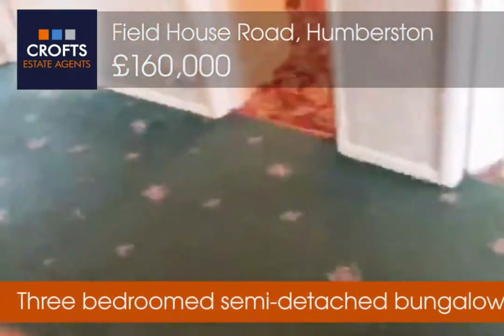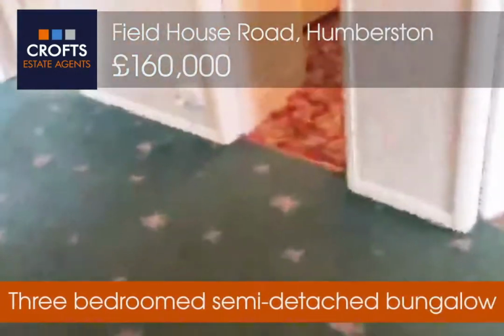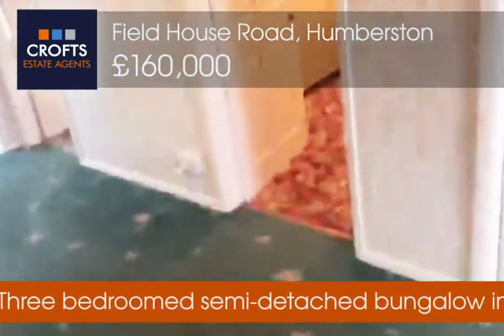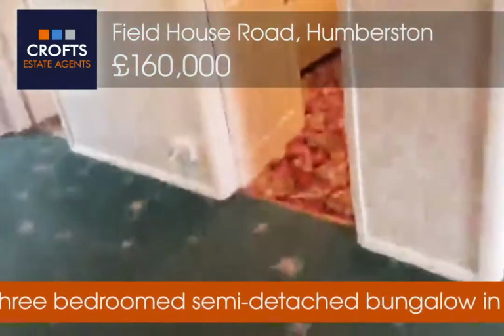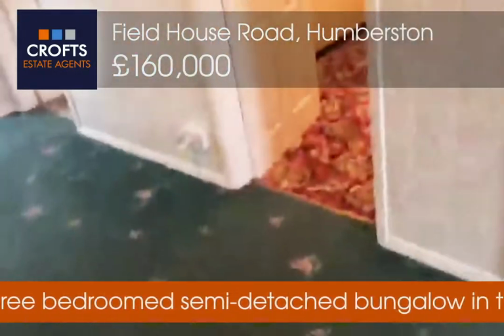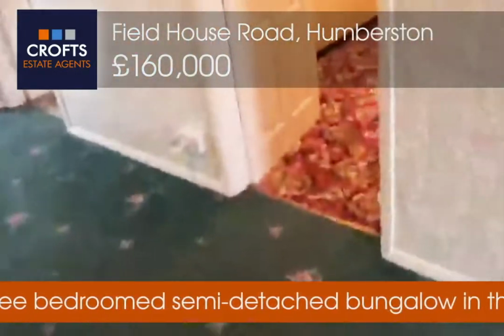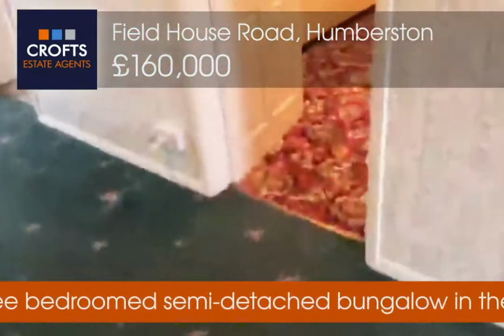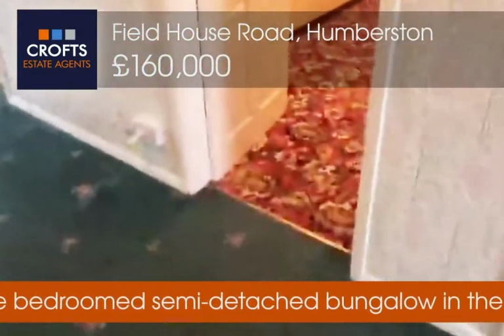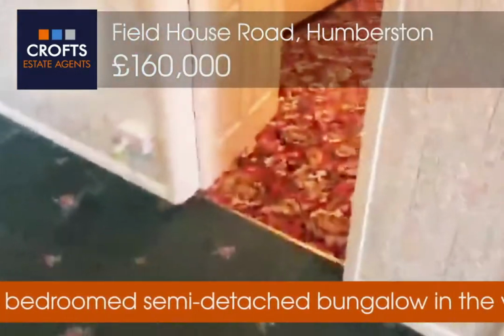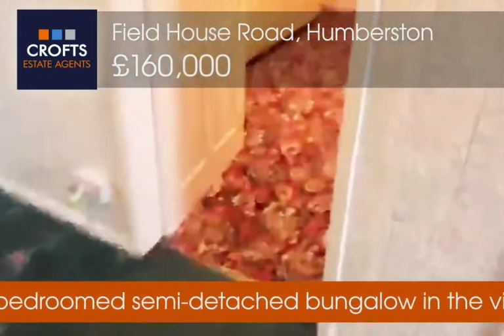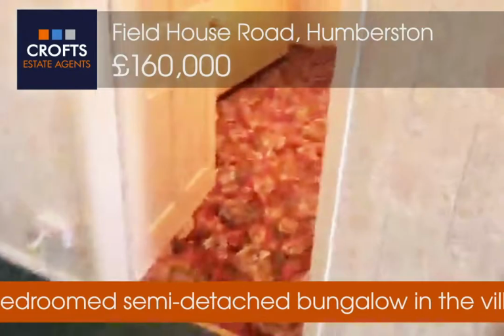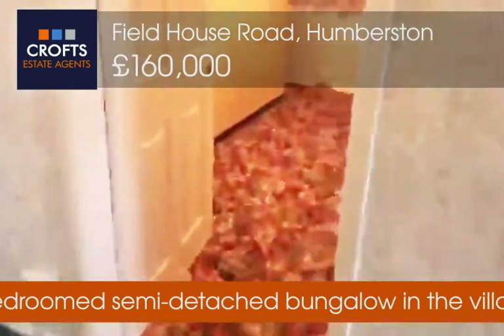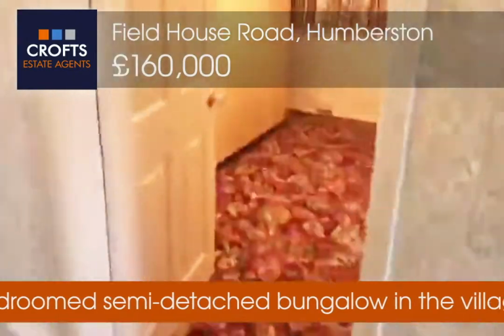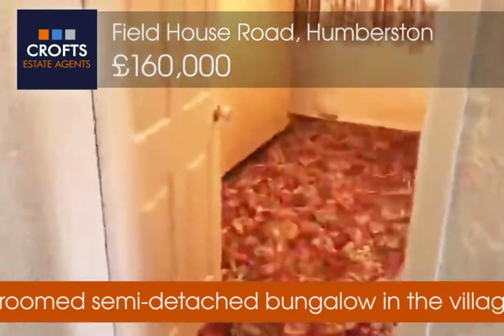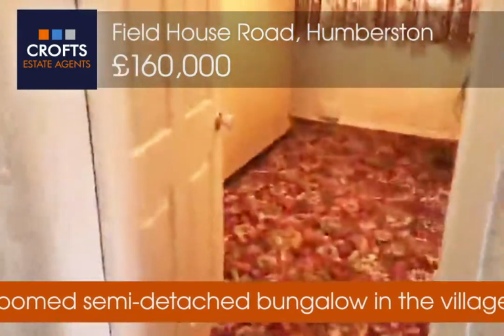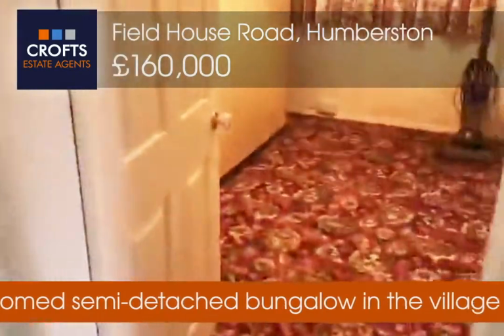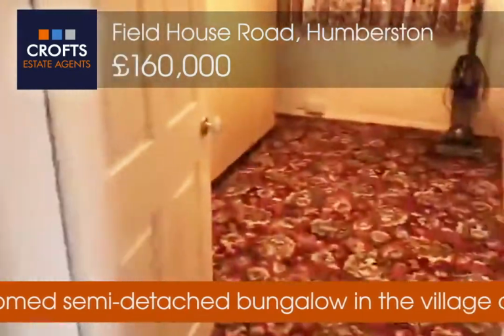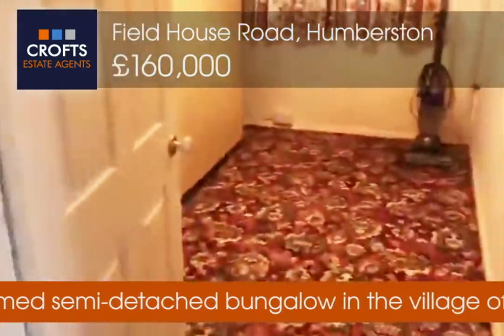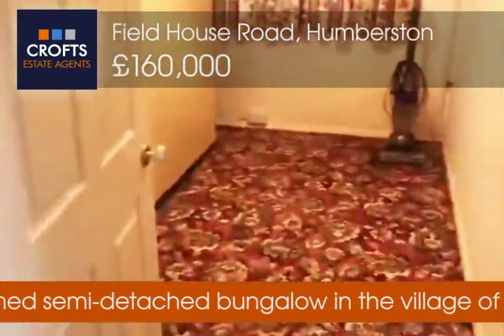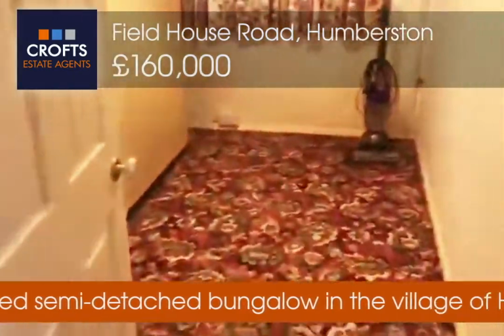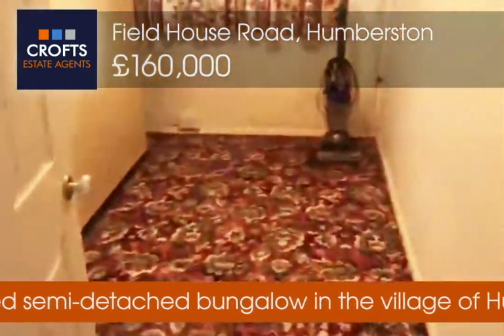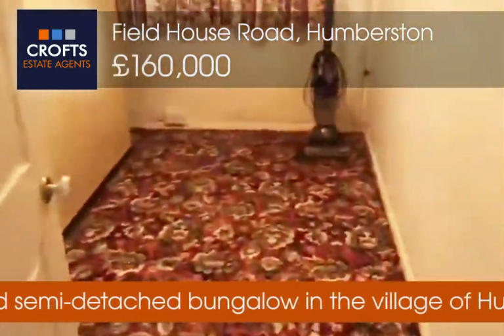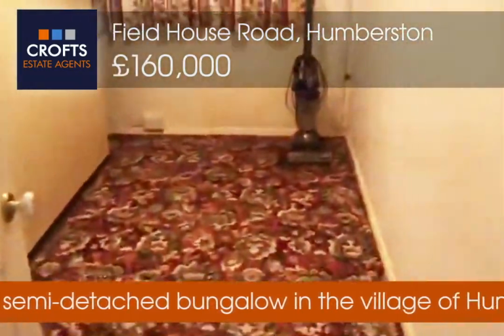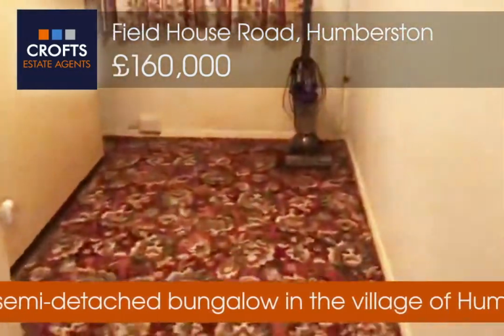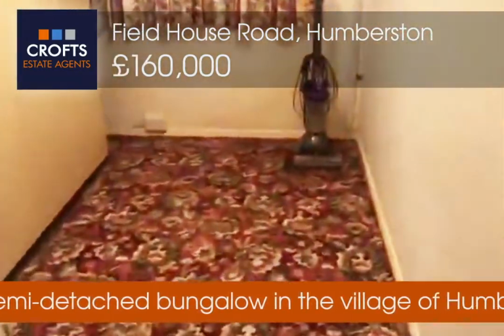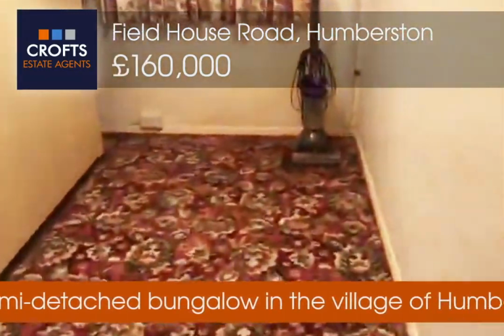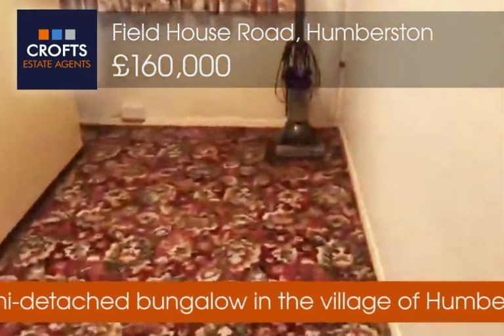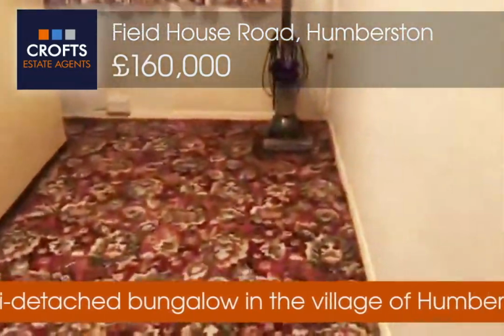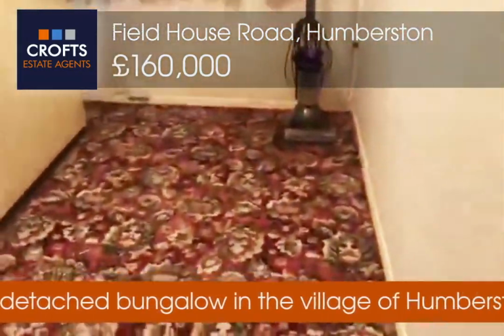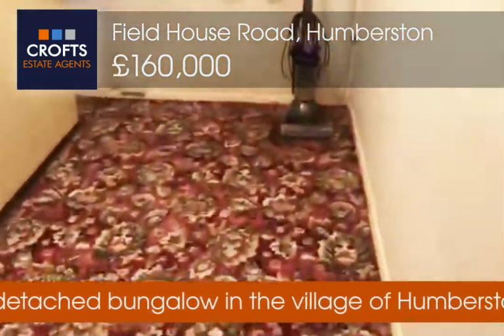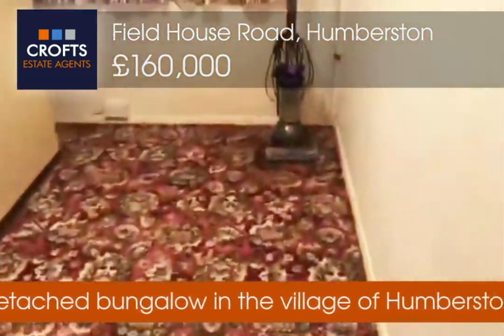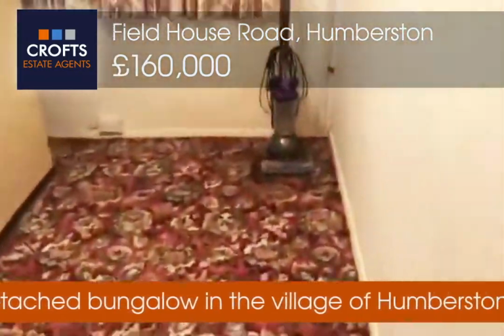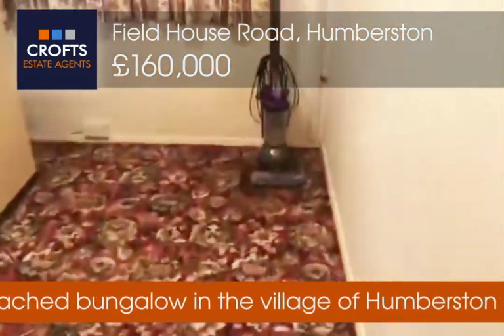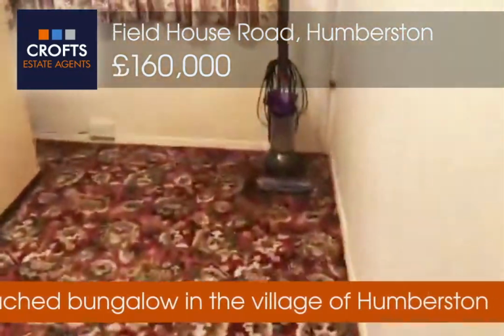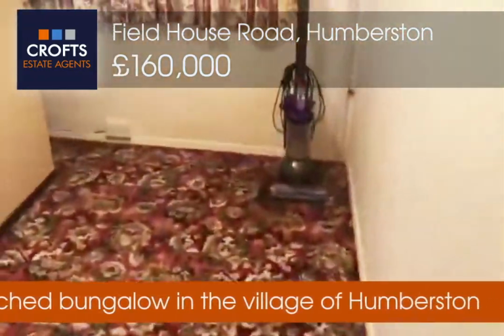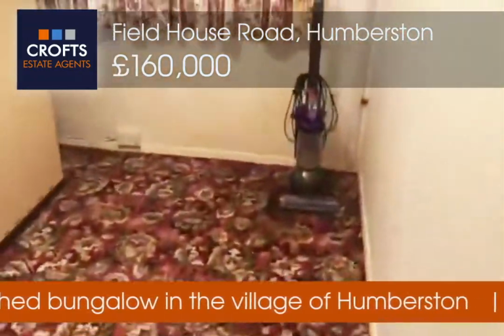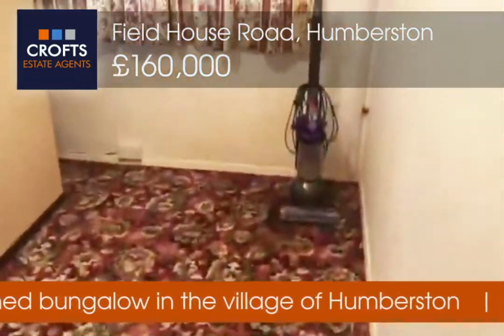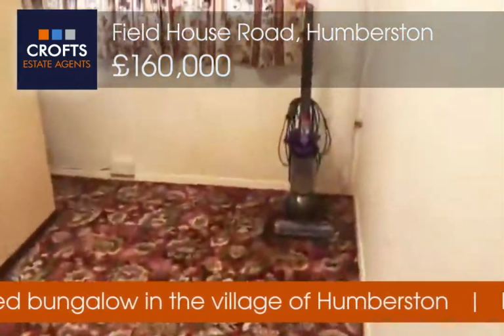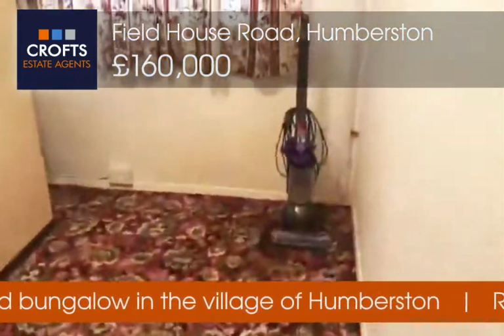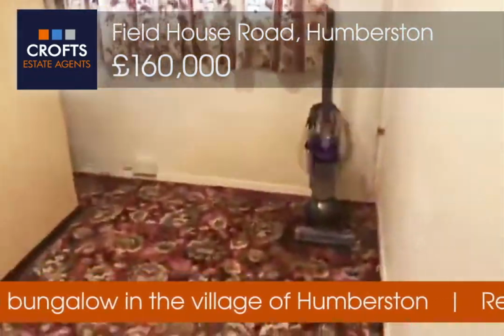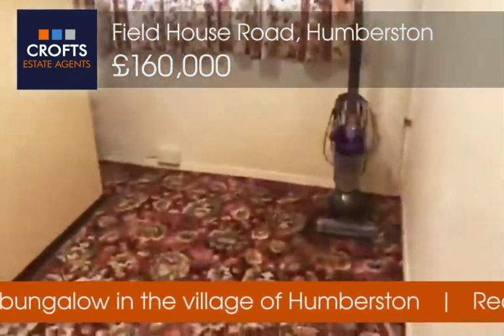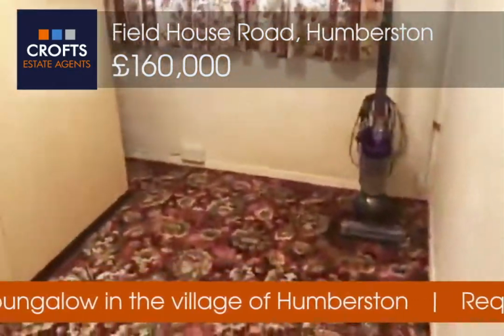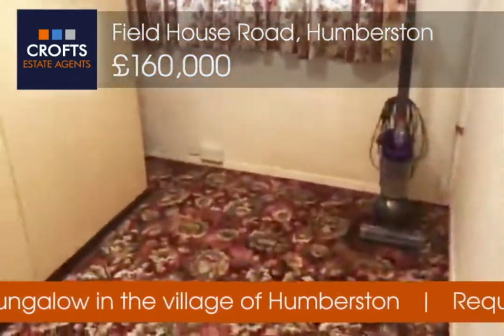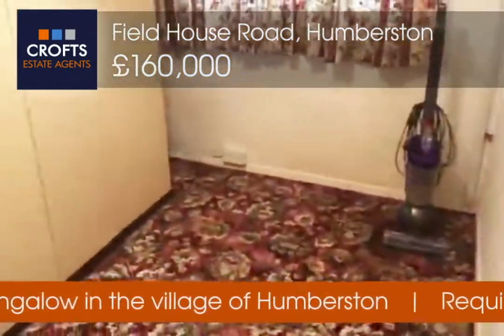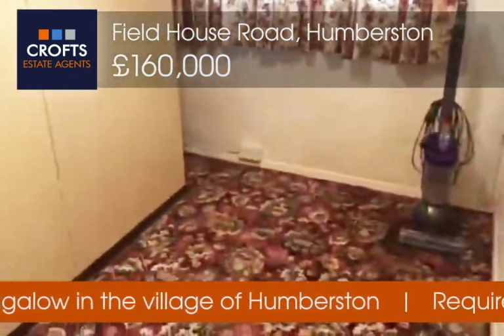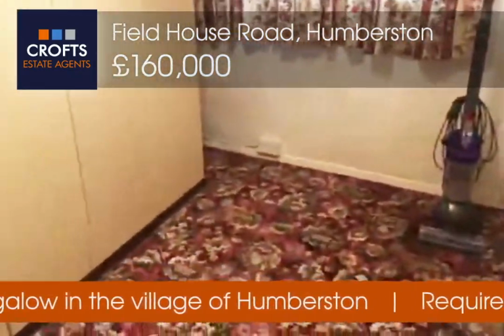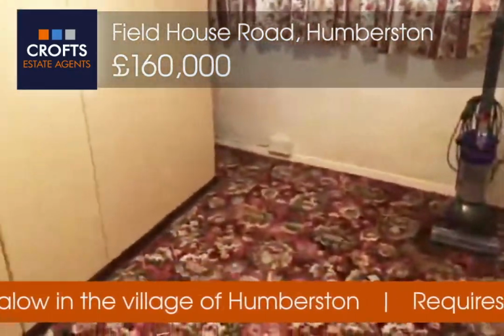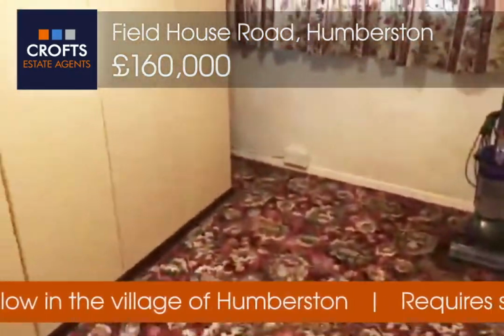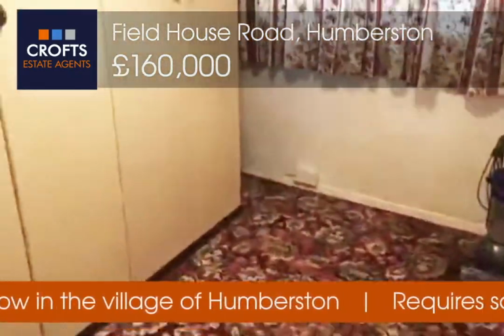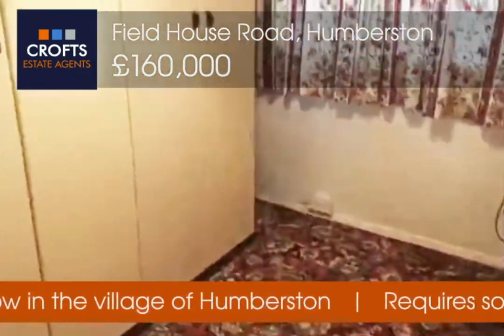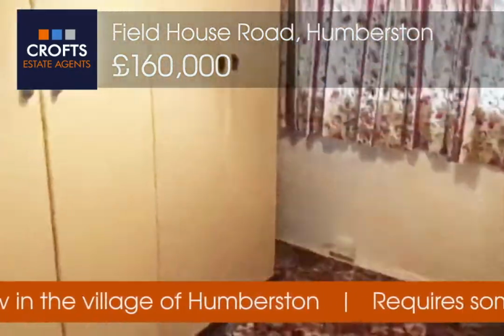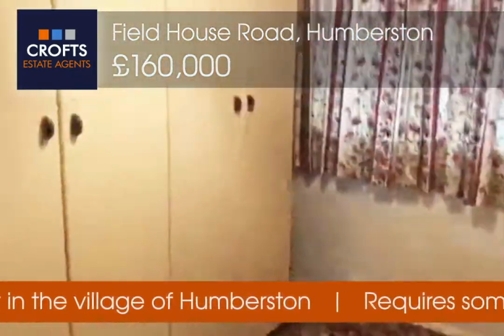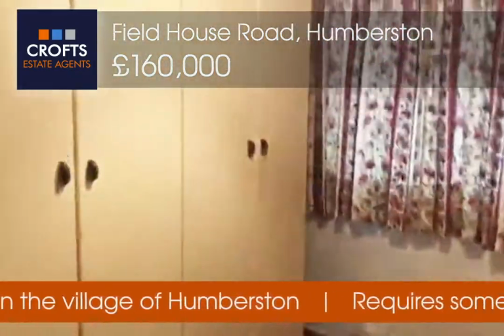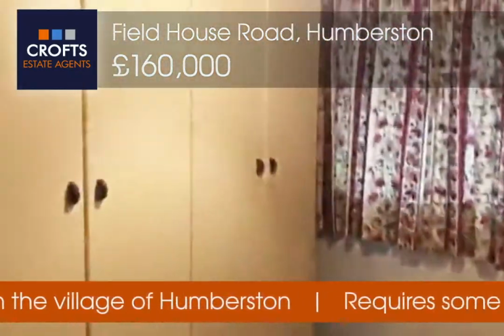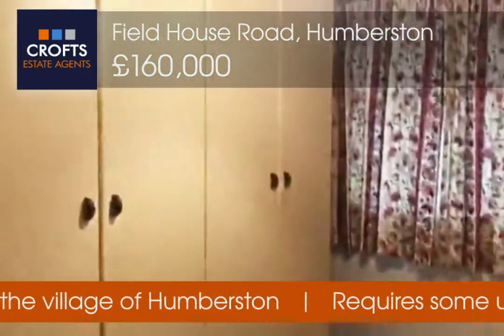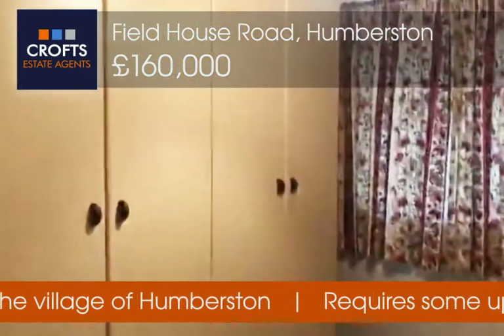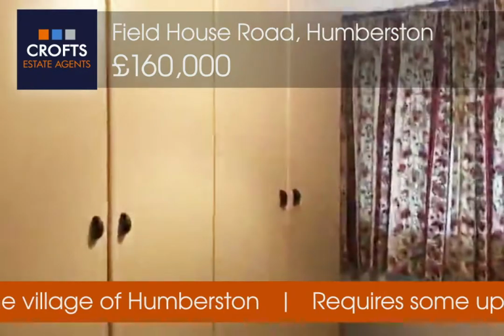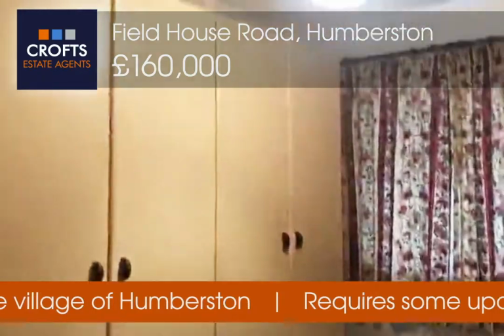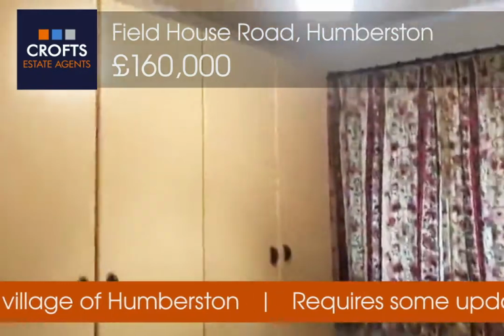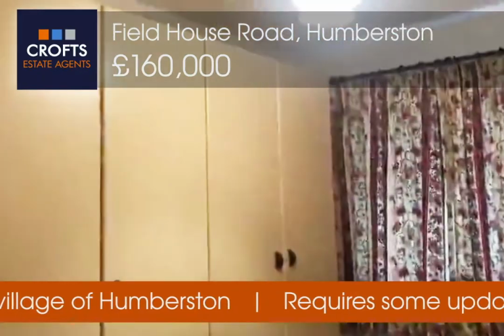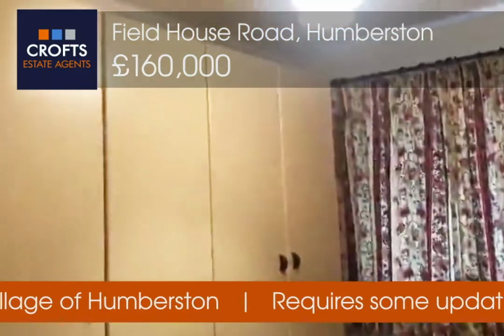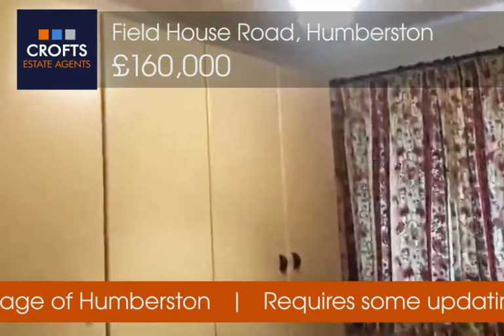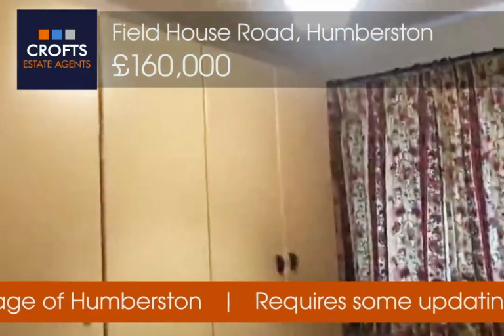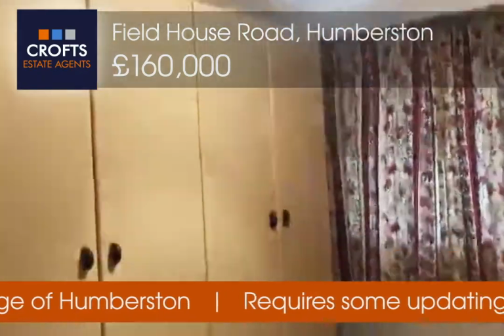Then we have the third bedroom. Could still fit a double bed in here if required.